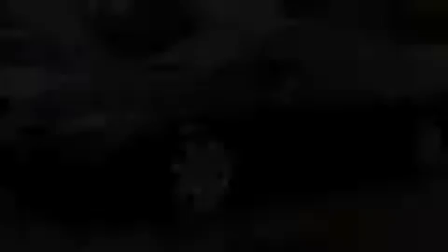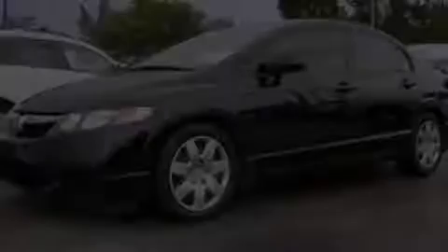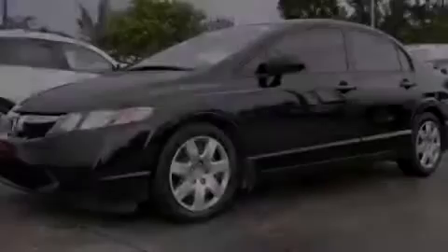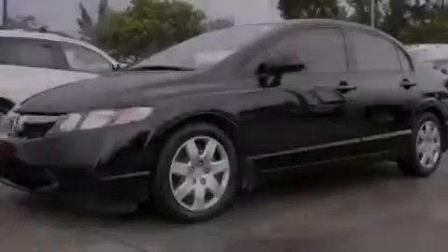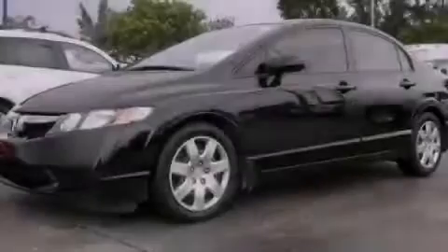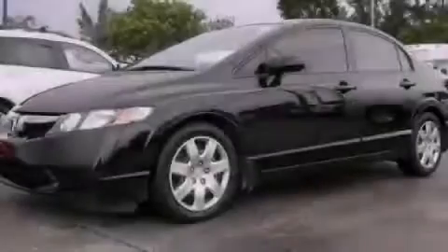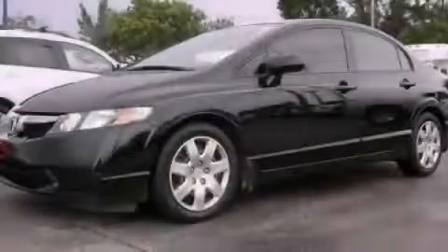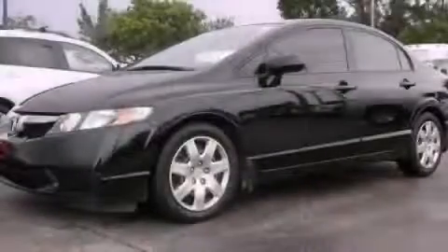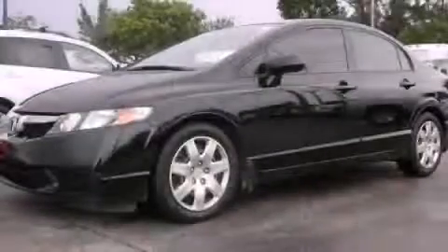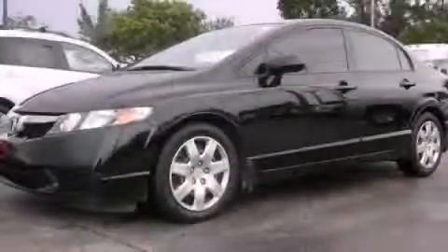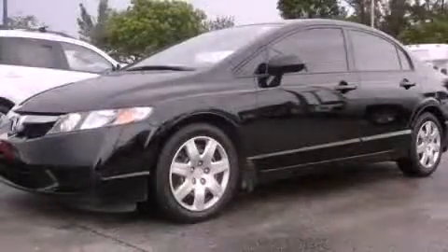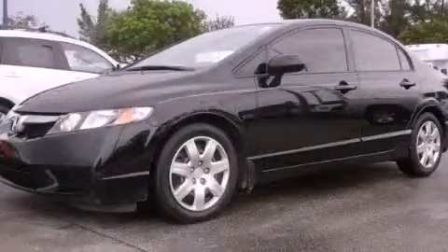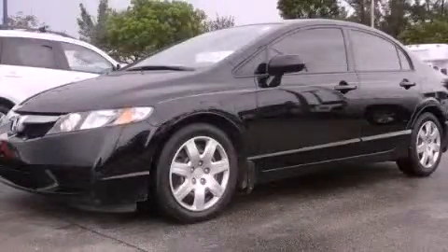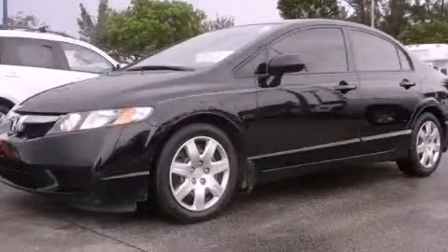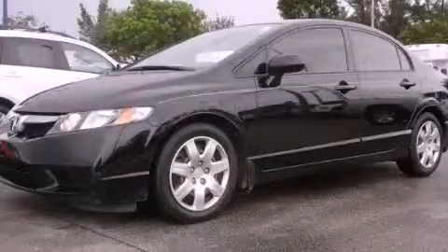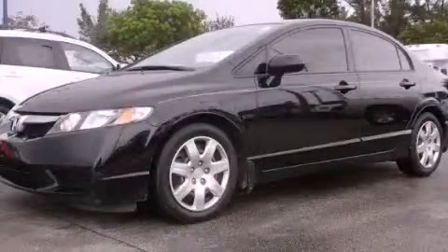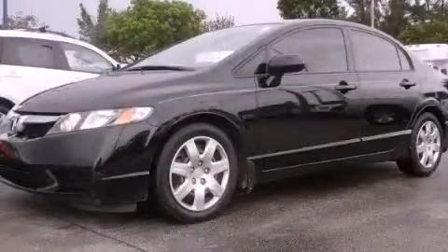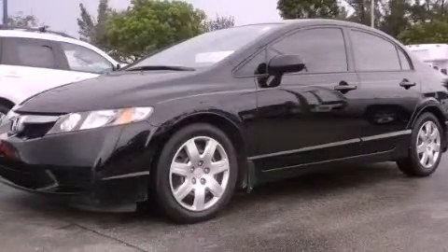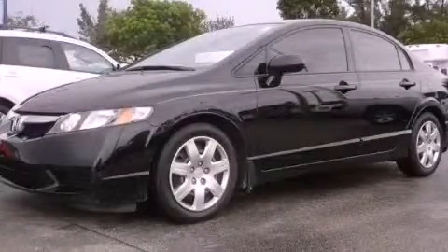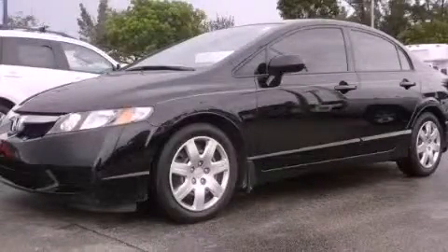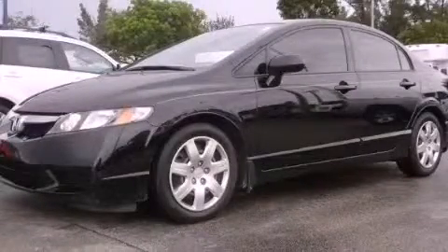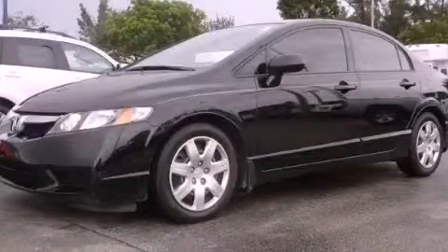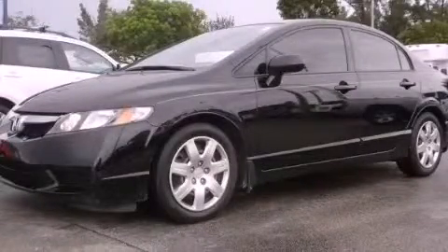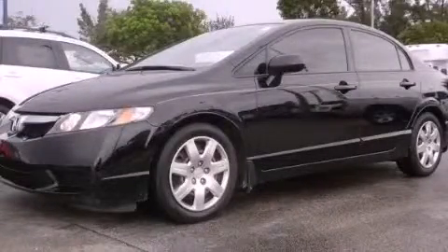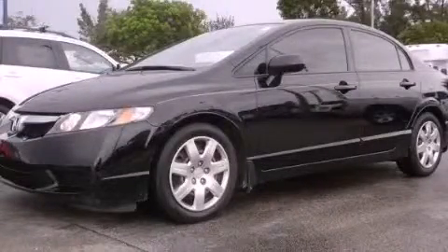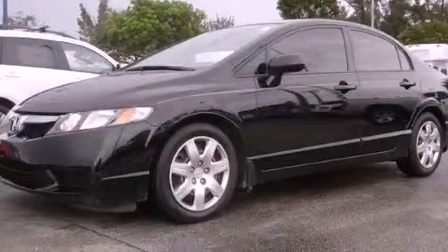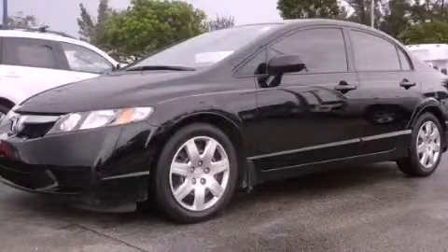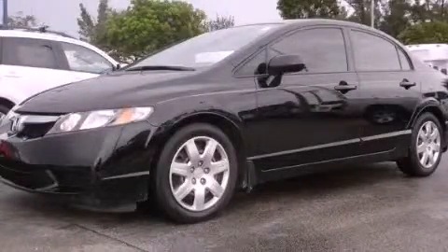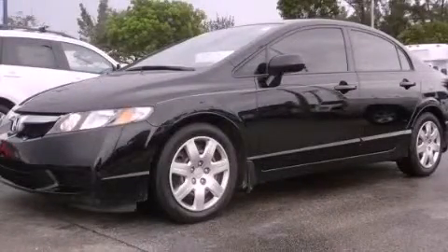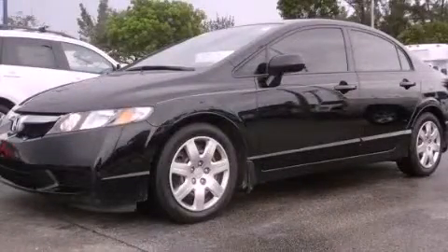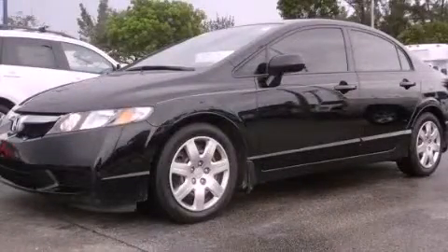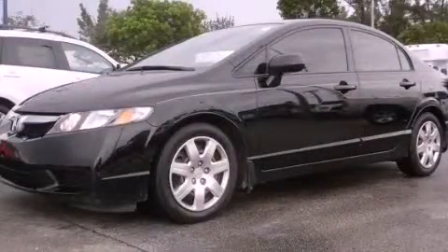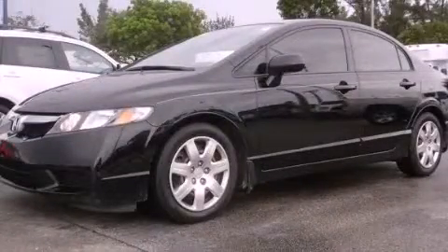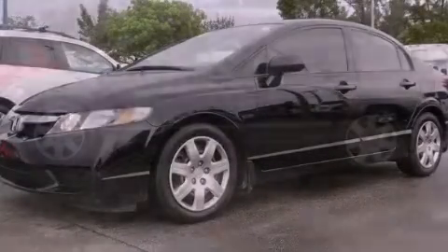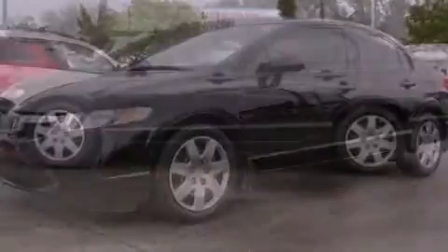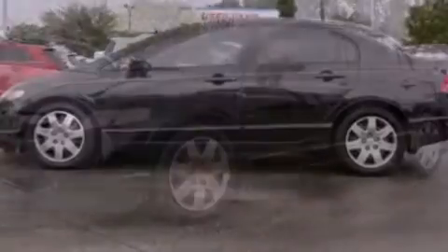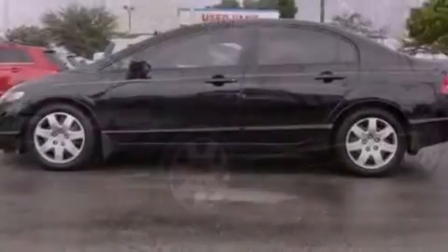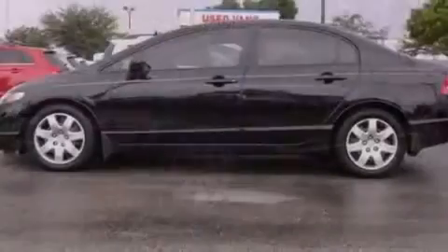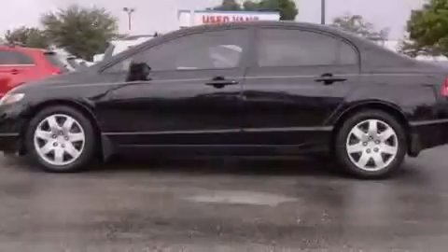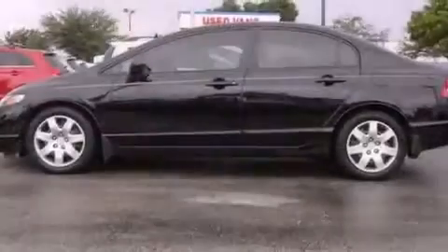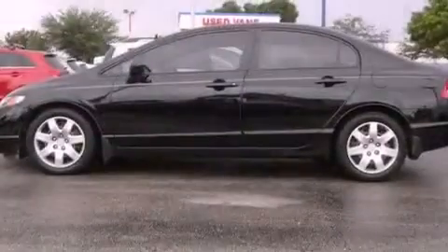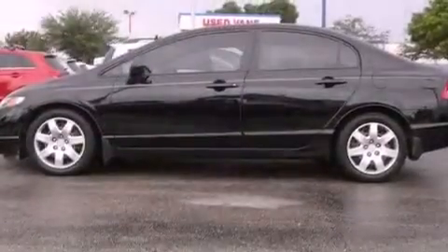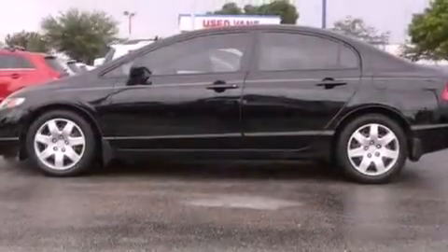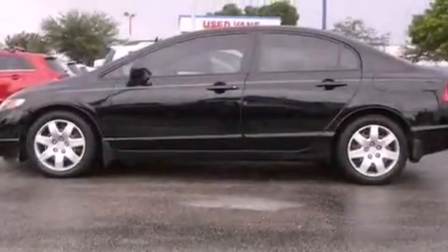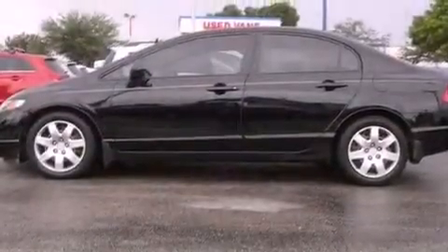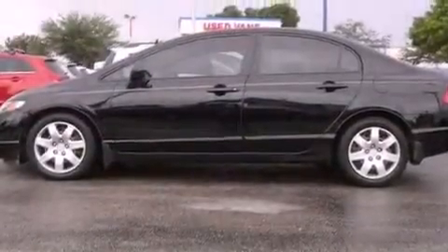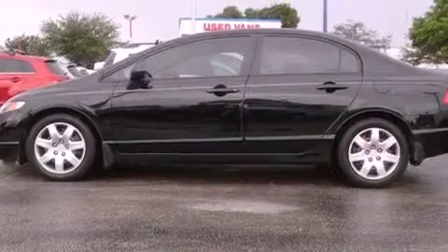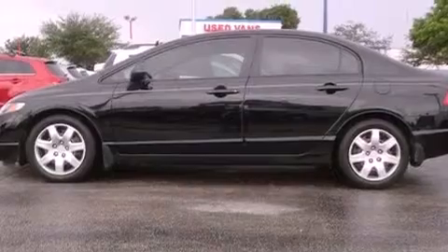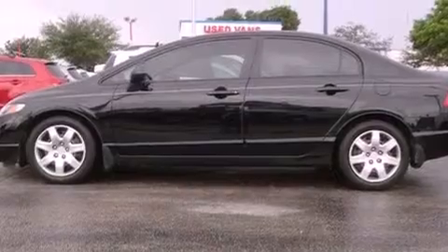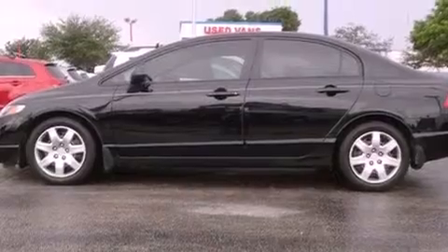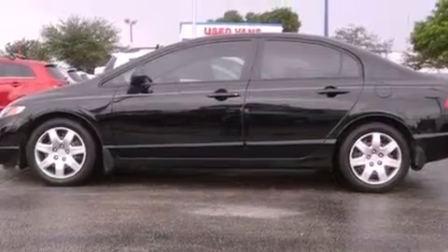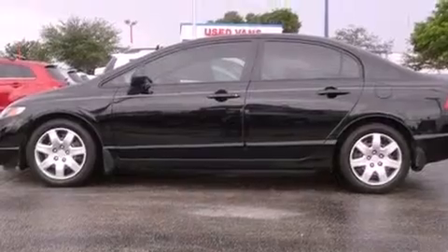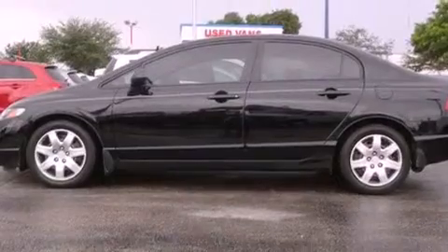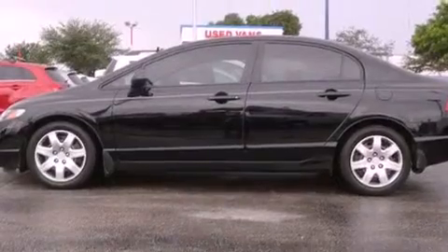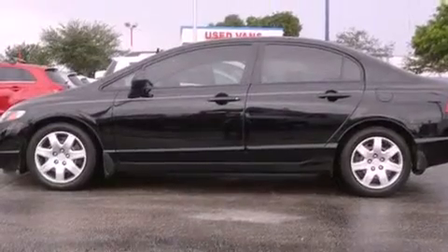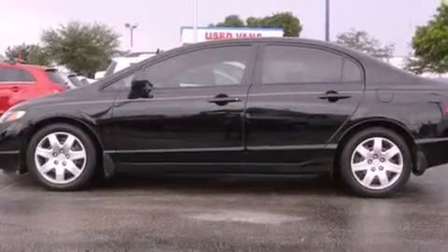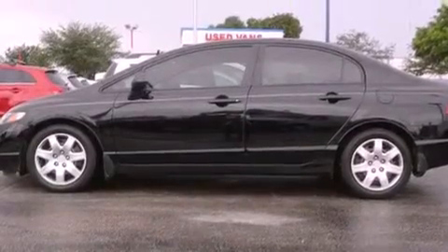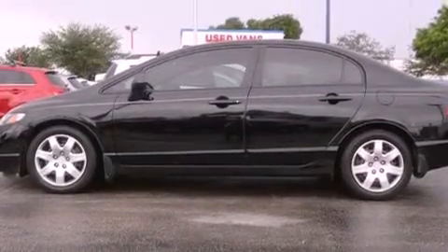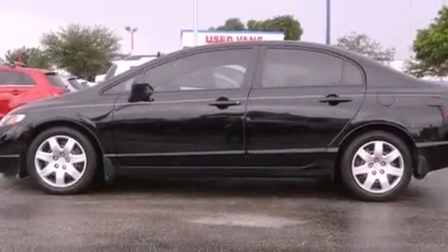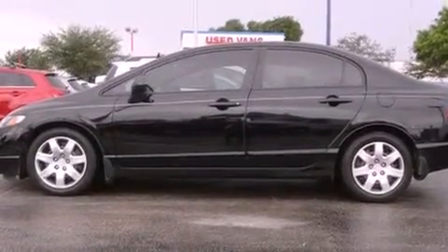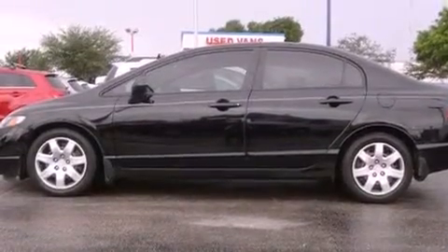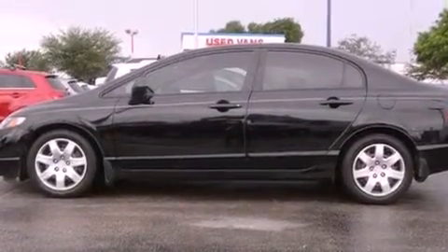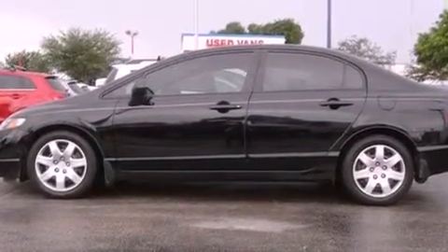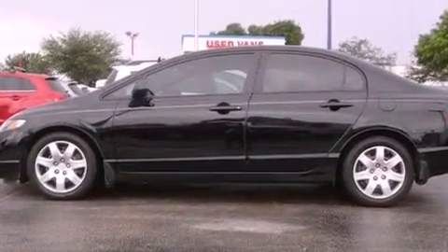This is a 2009 Honda Civic. It features a four-cylinder engine and an automatic transmission.